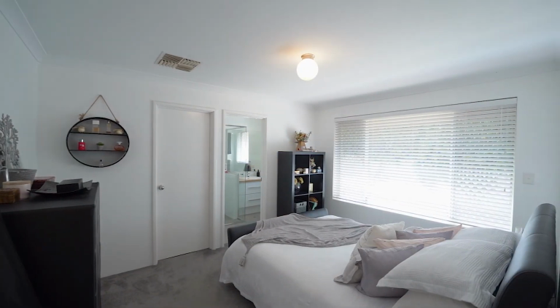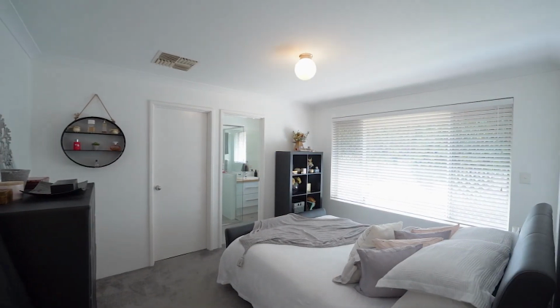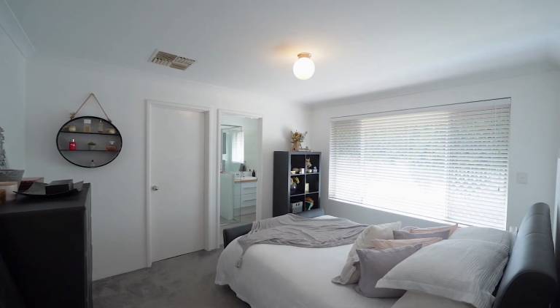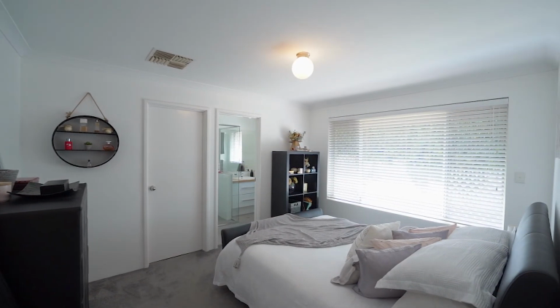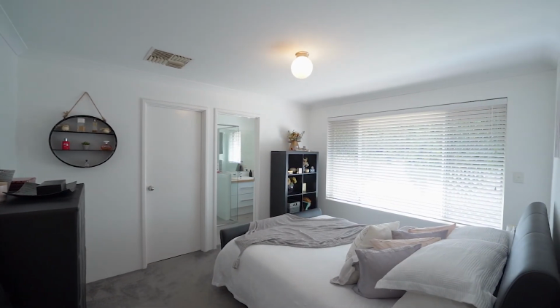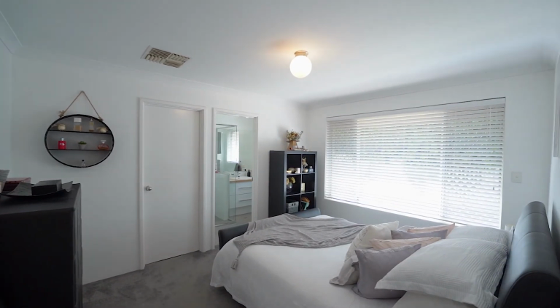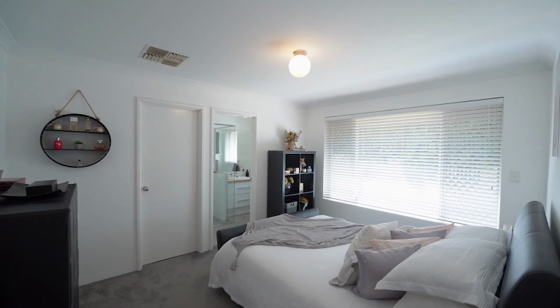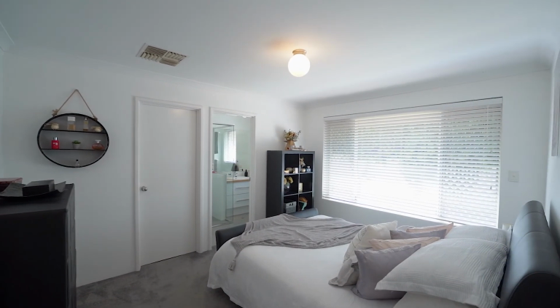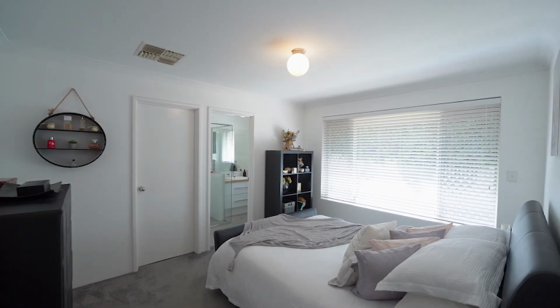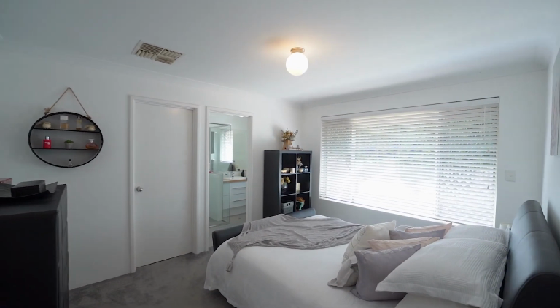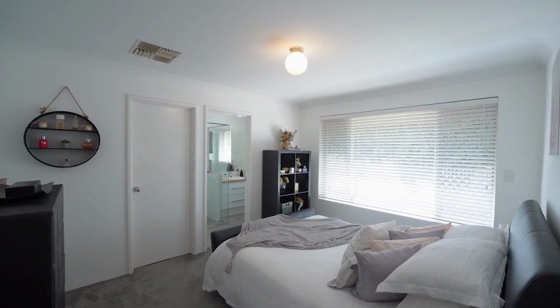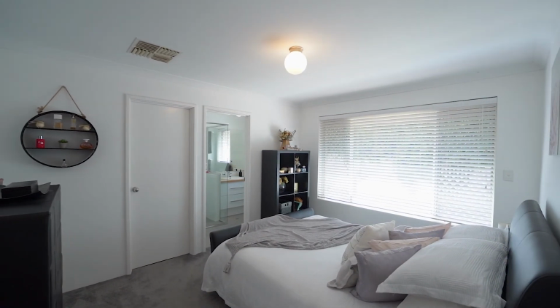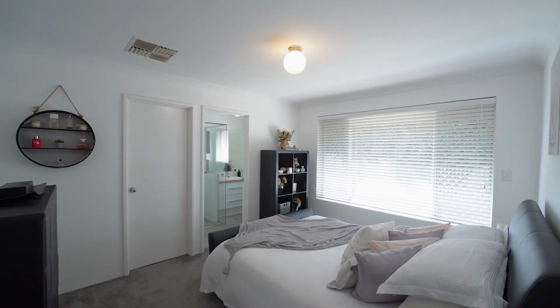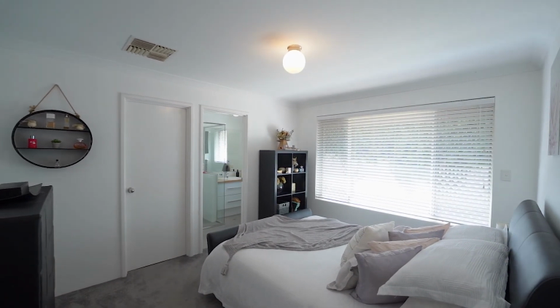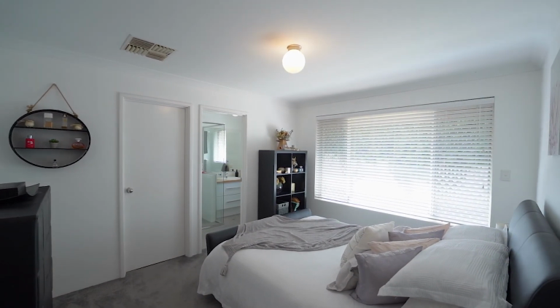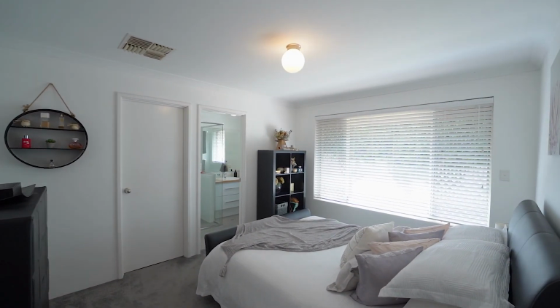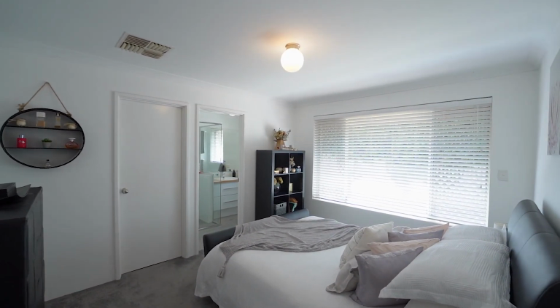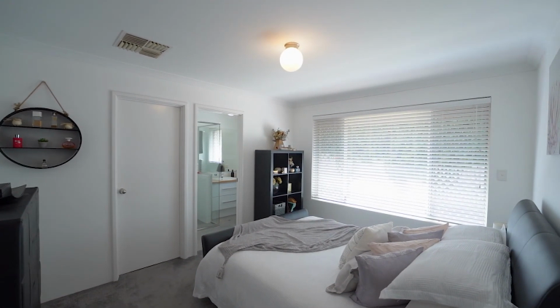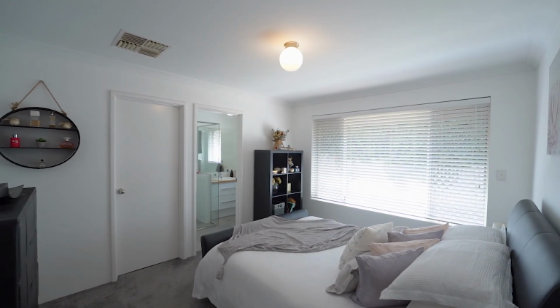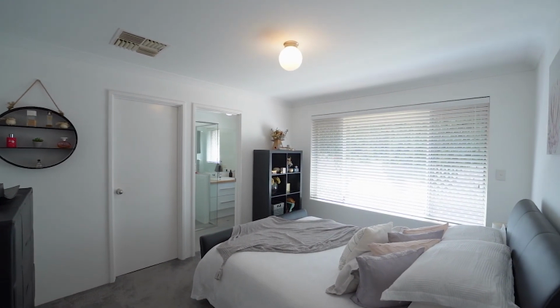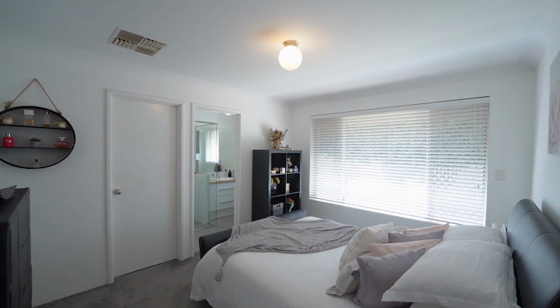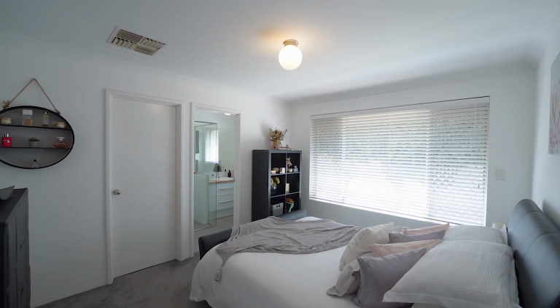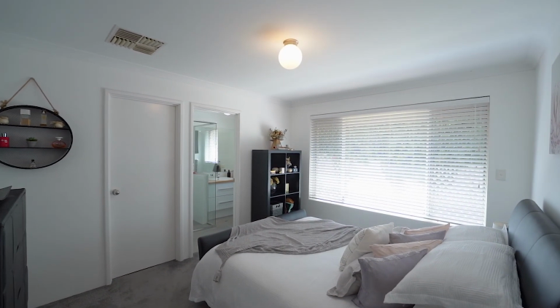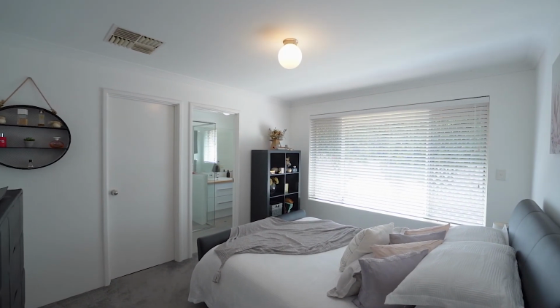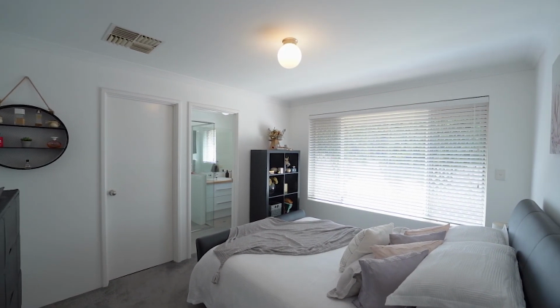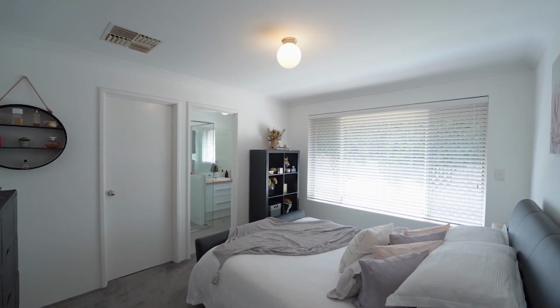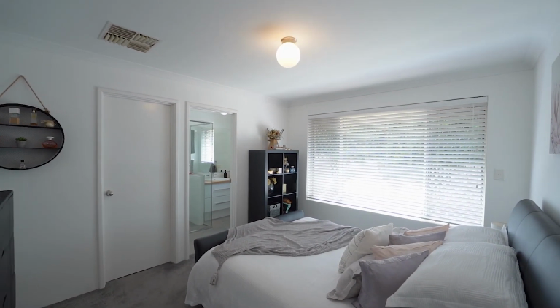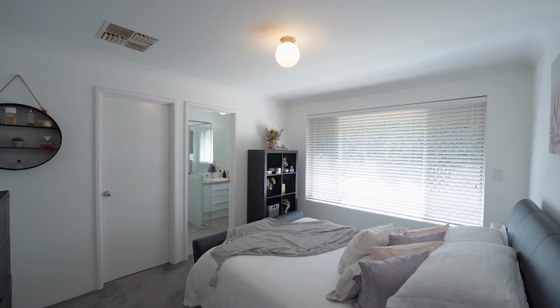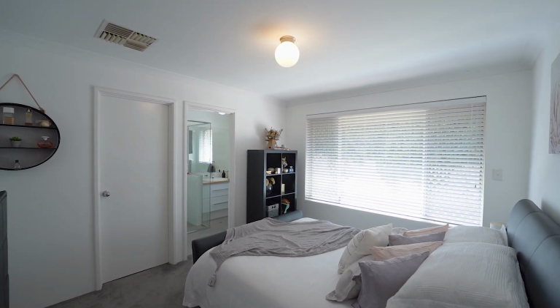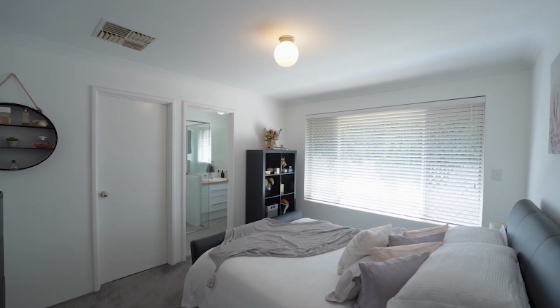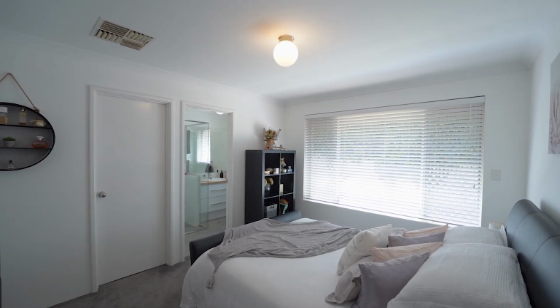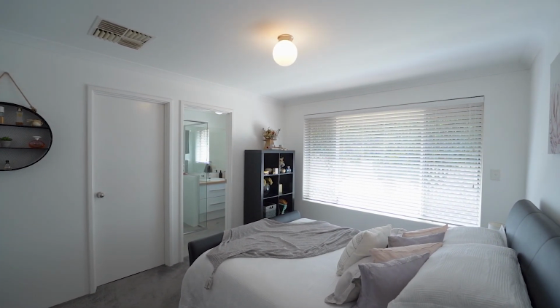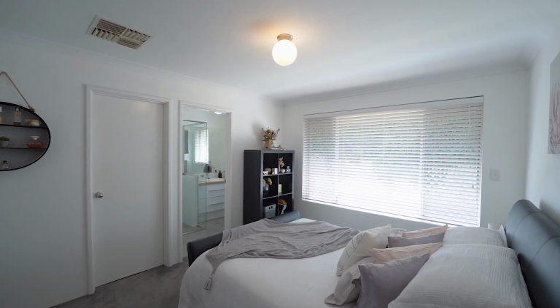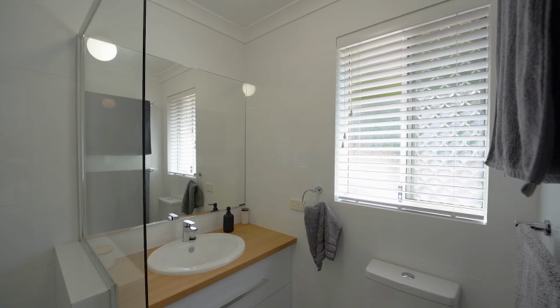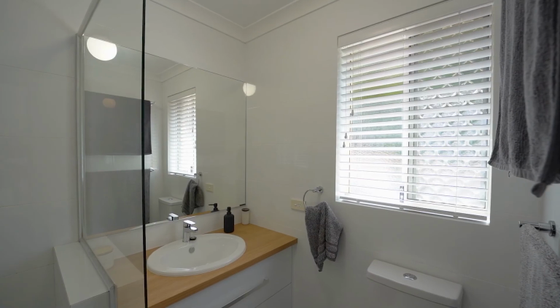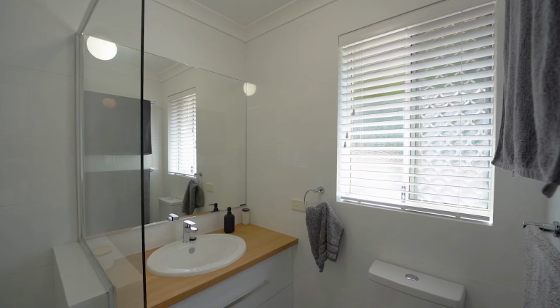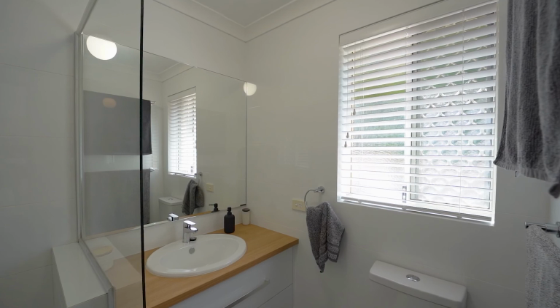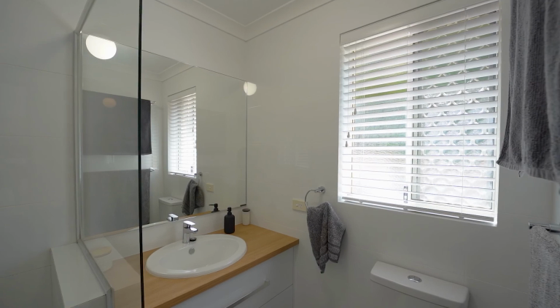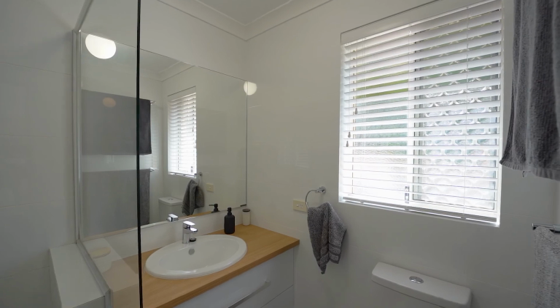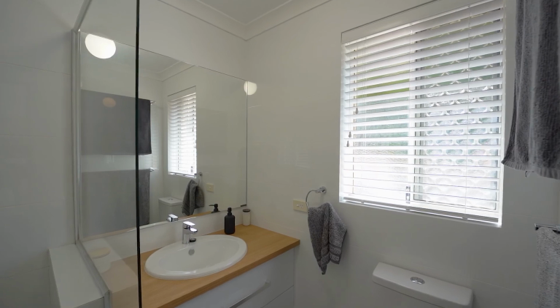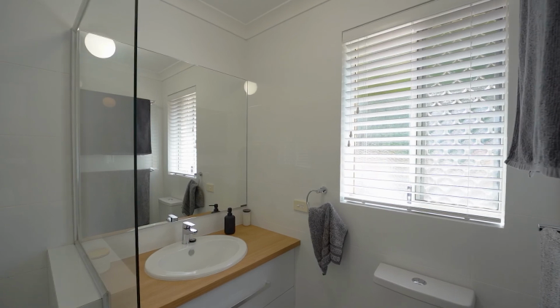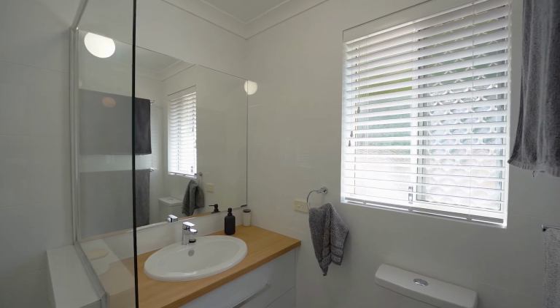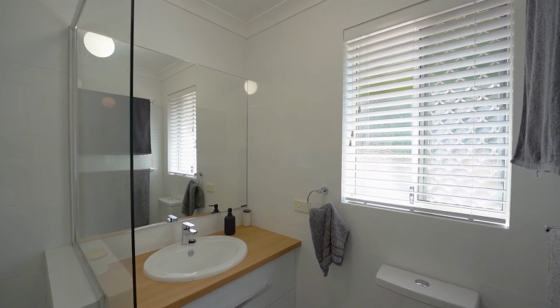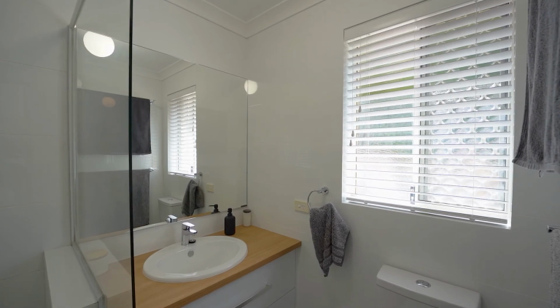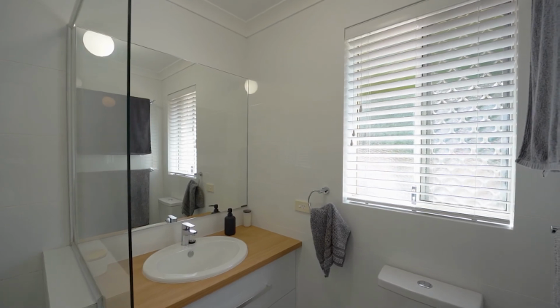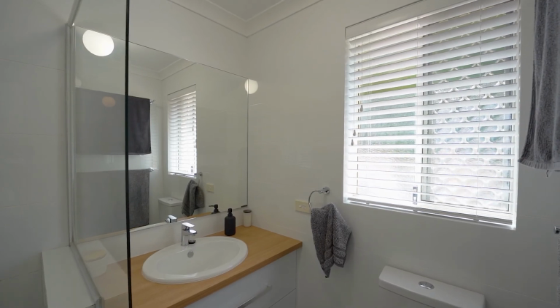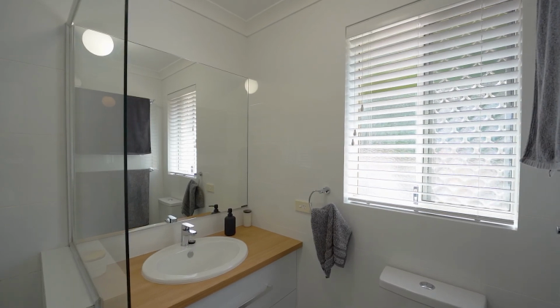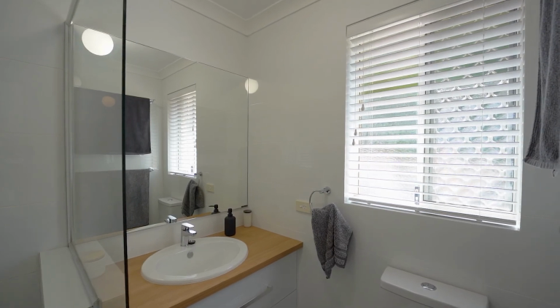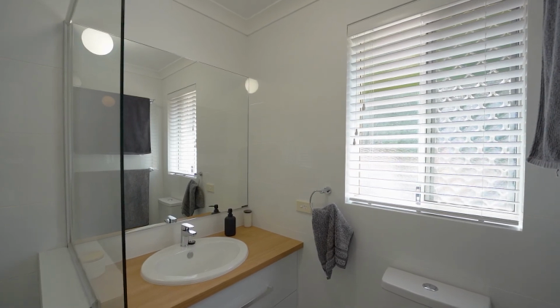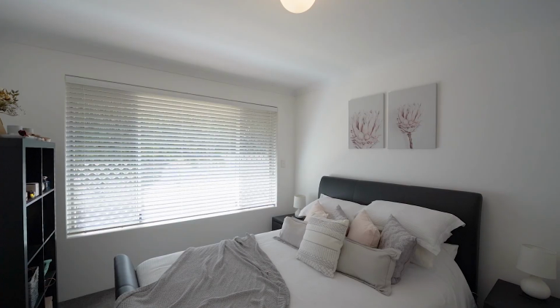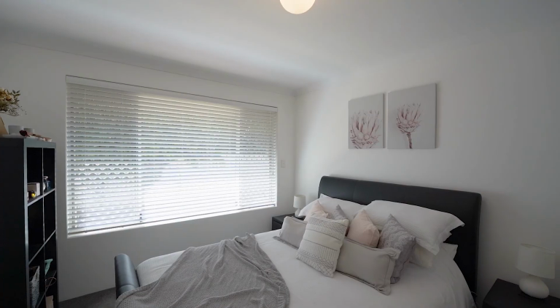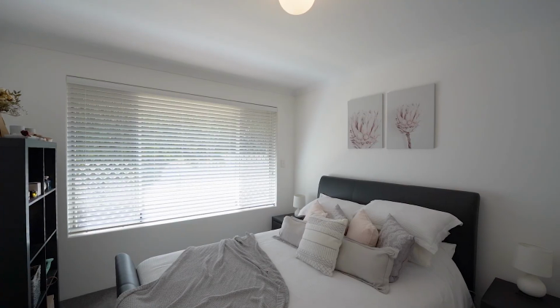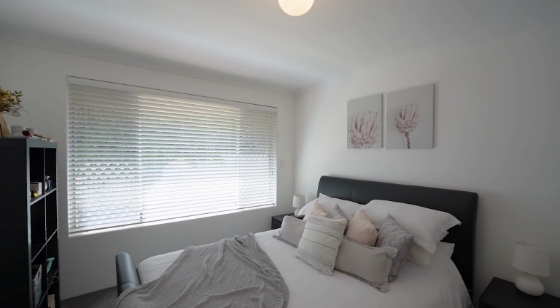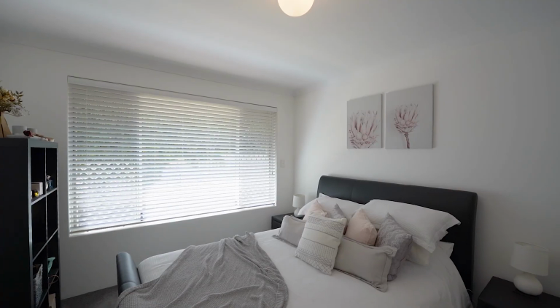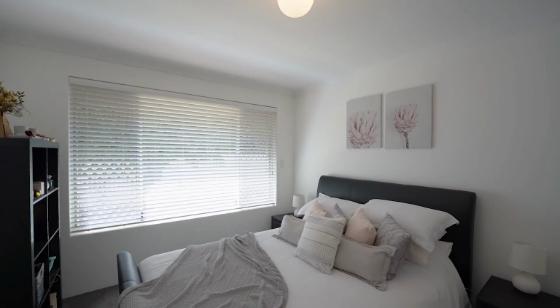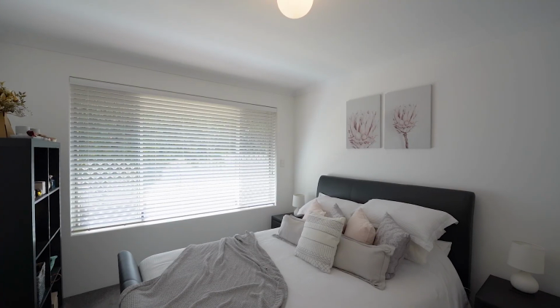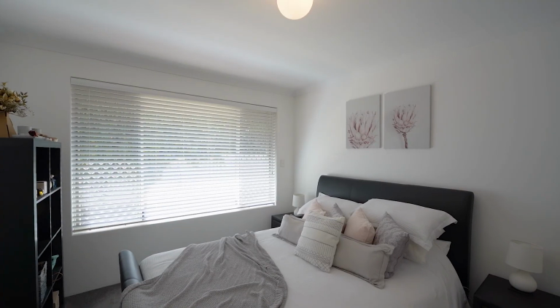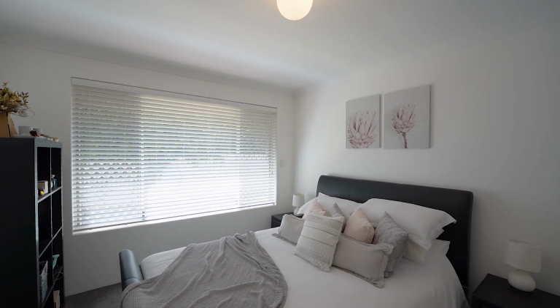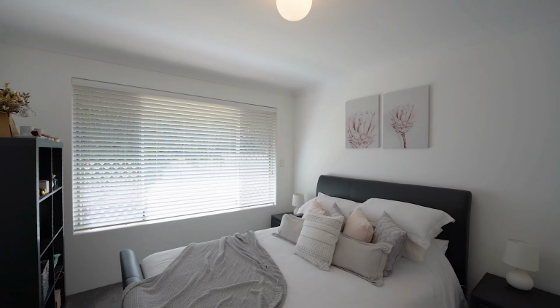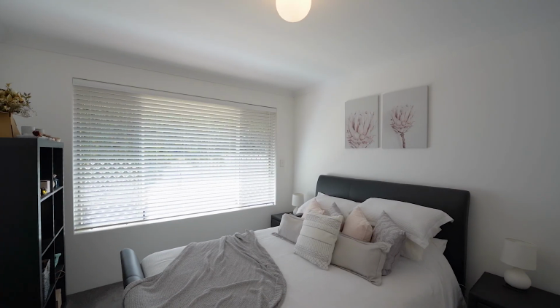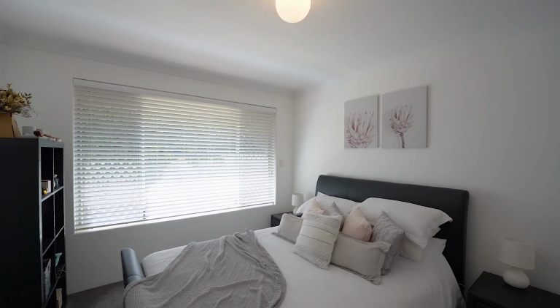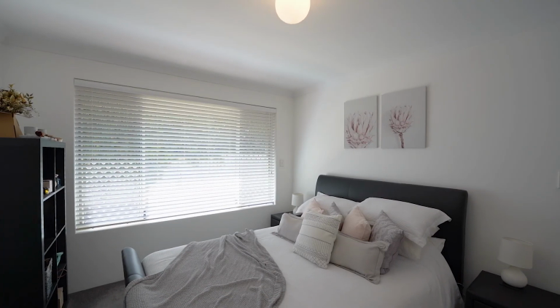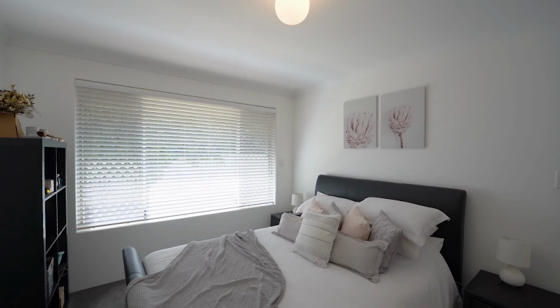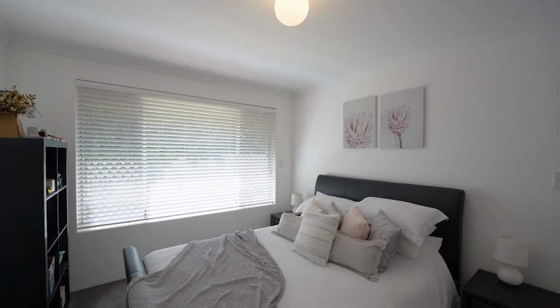The master bedroom is located at the front of the home. It's had a lovely renovation to the ensuite and it's got a built-in wardrobe.